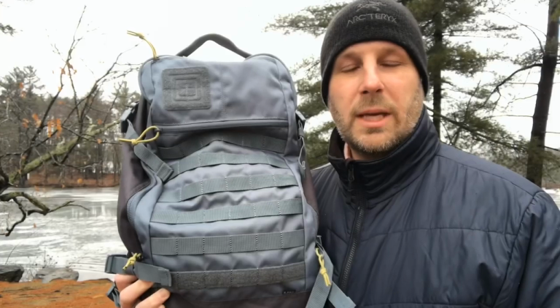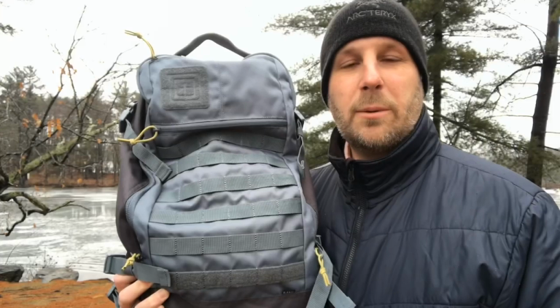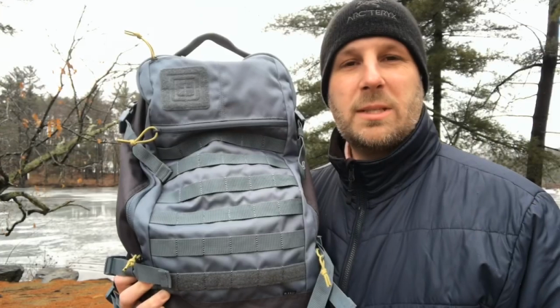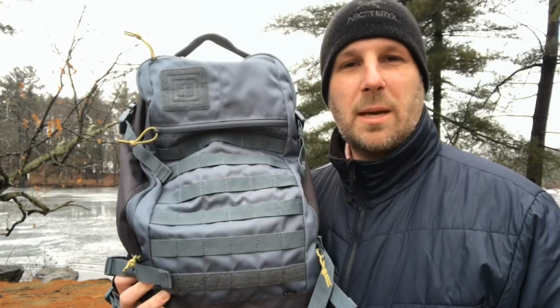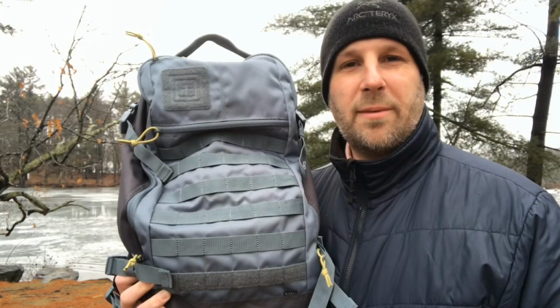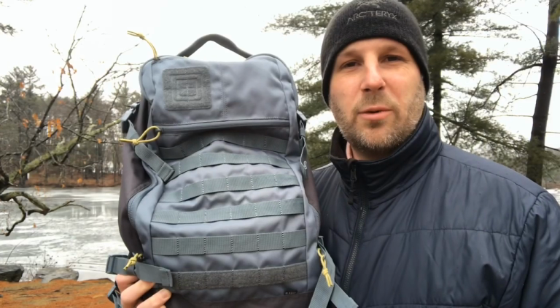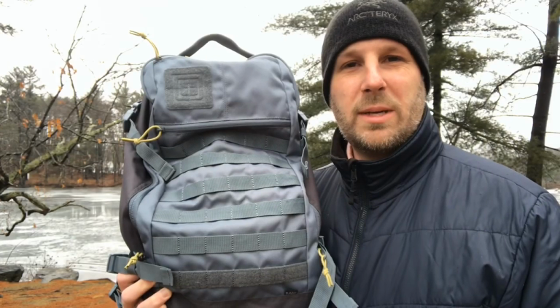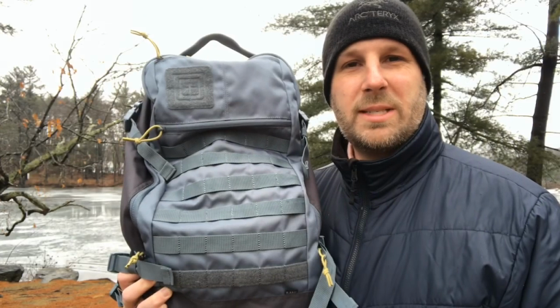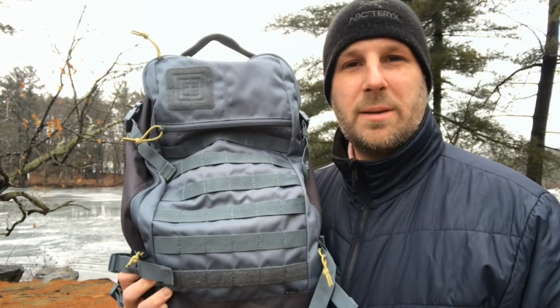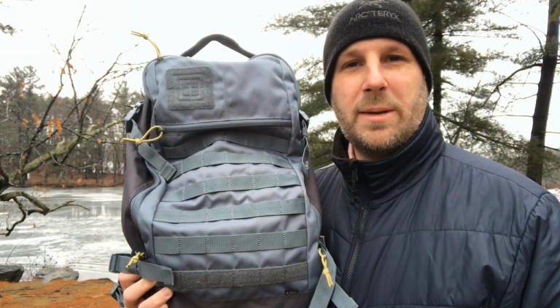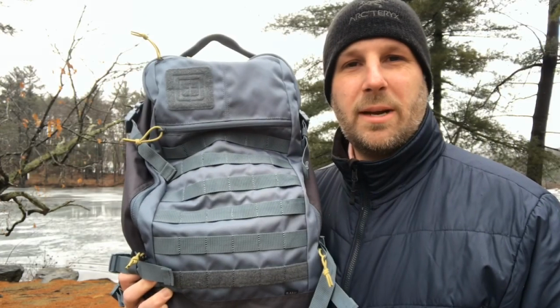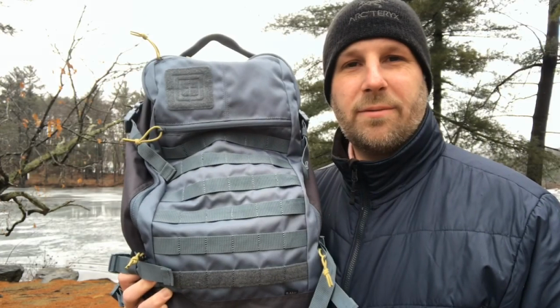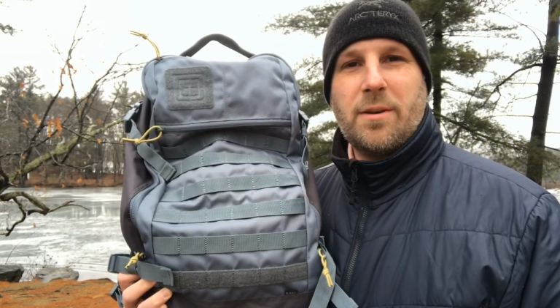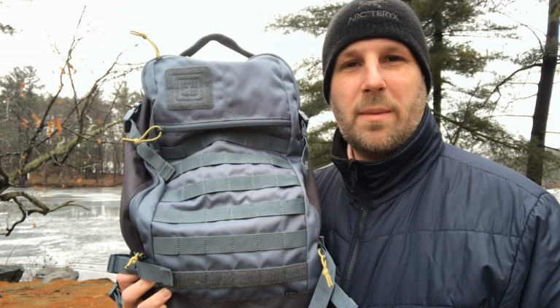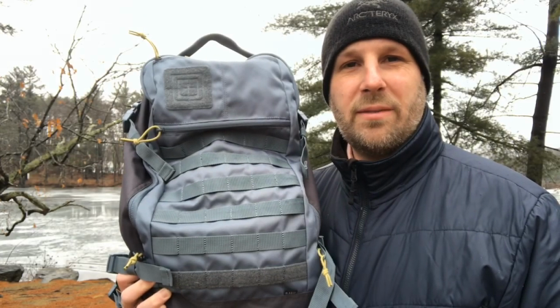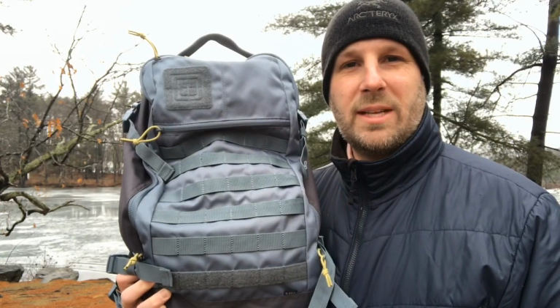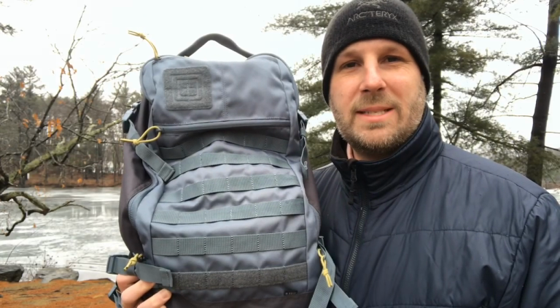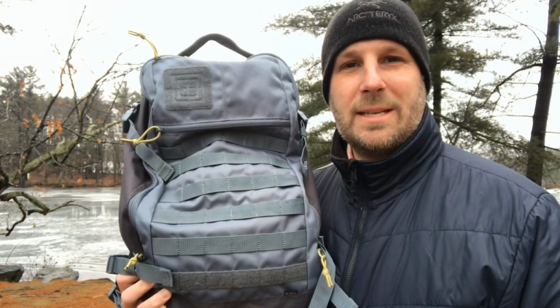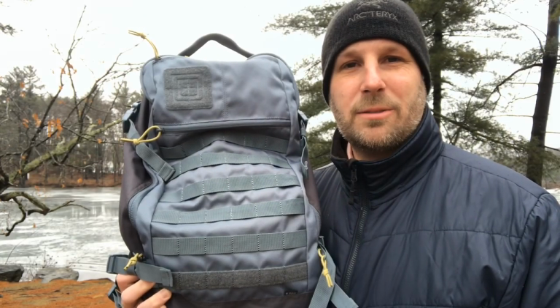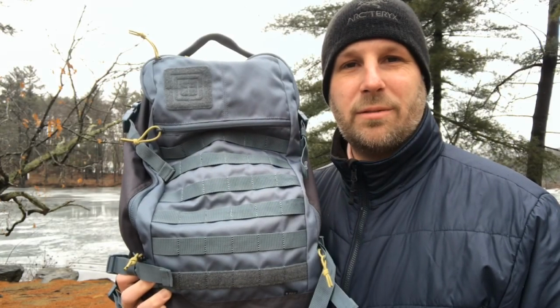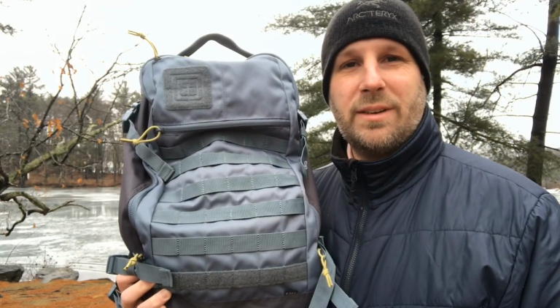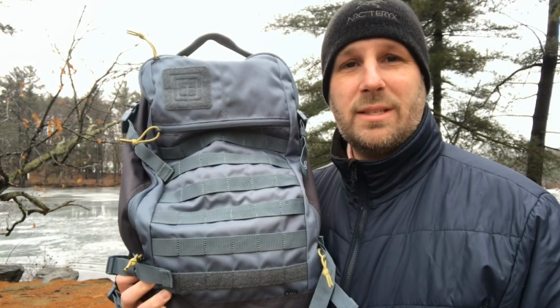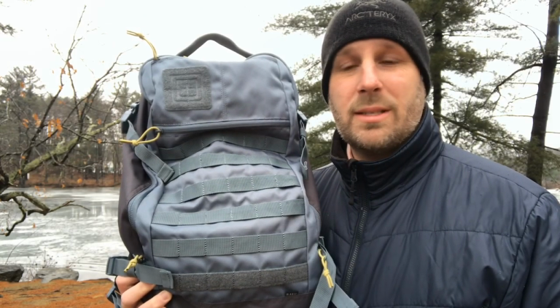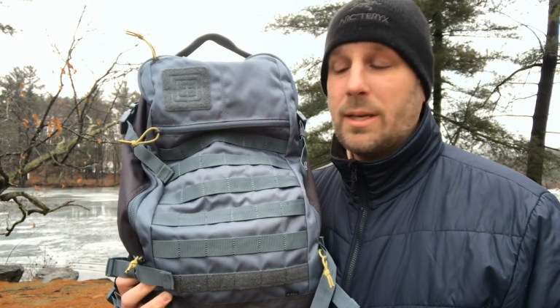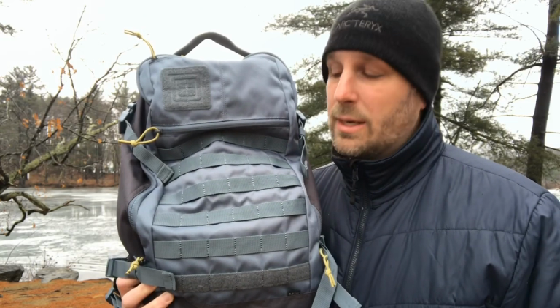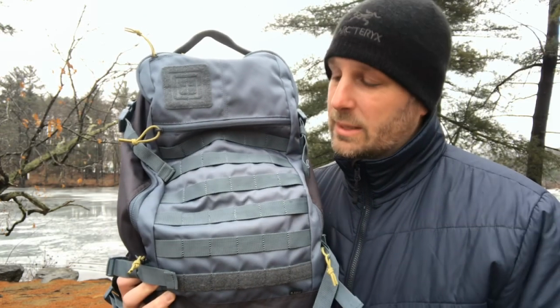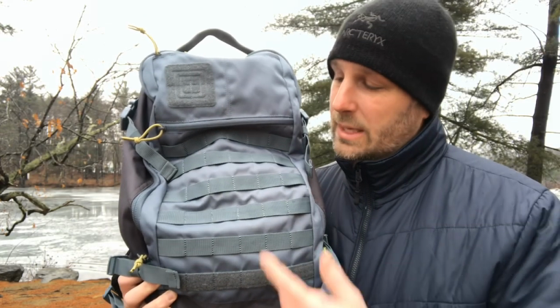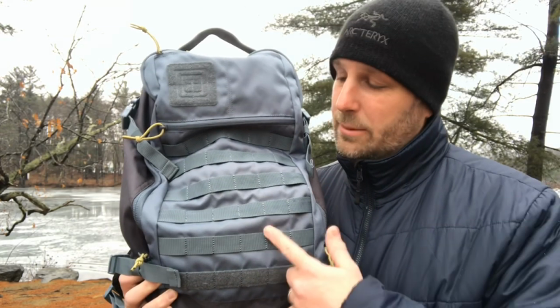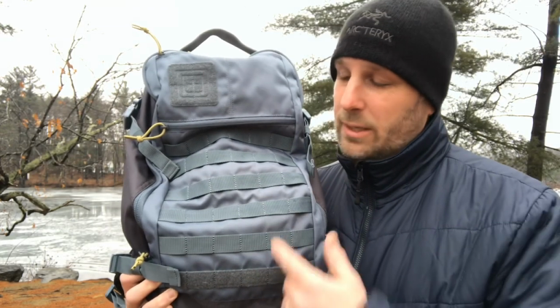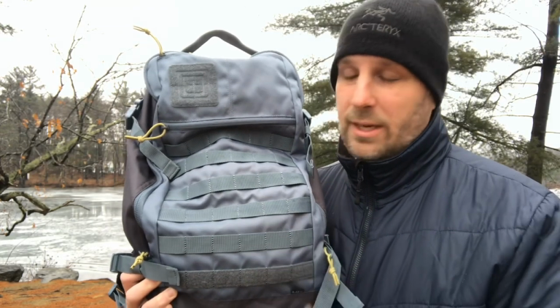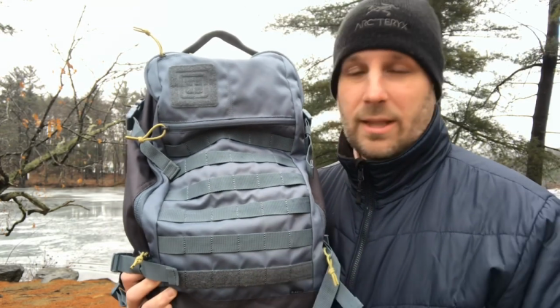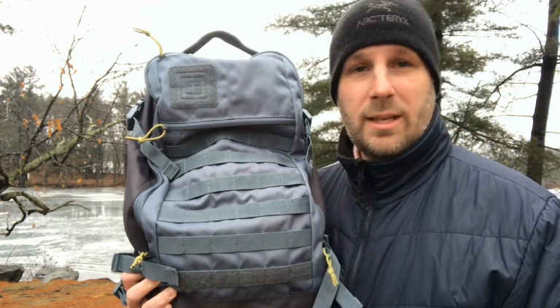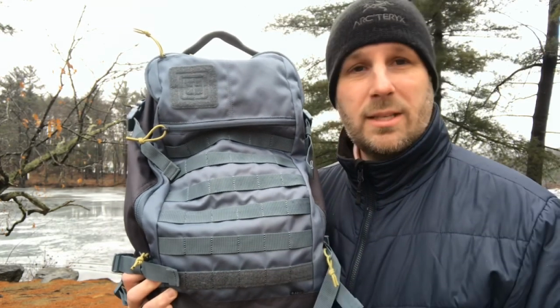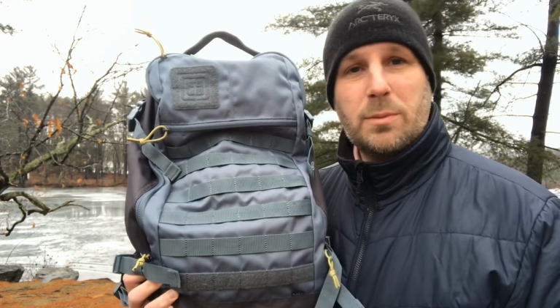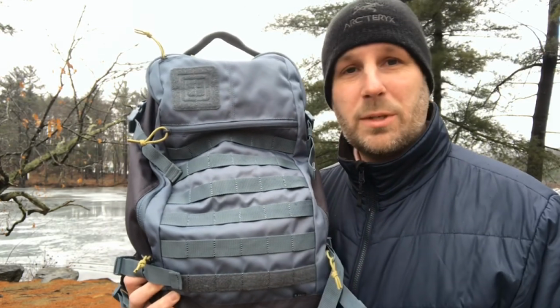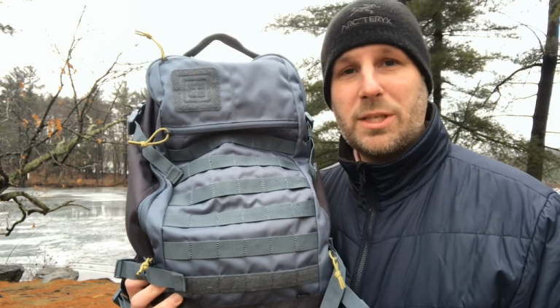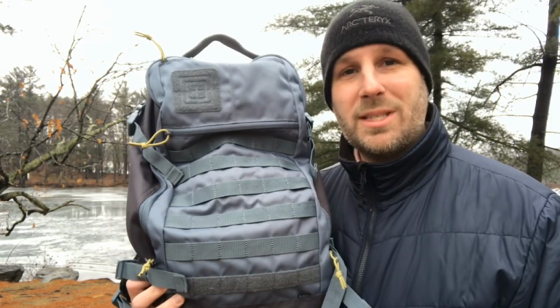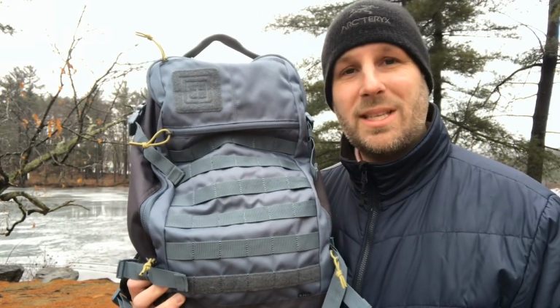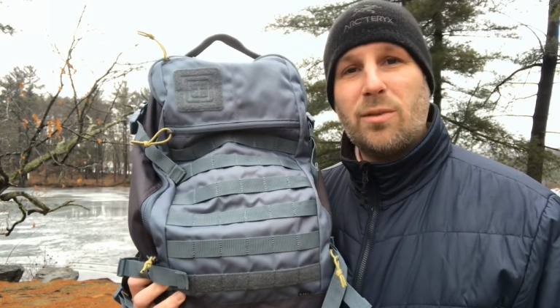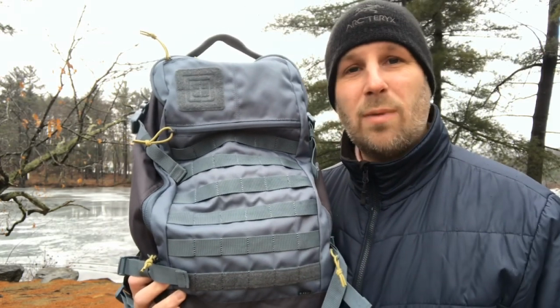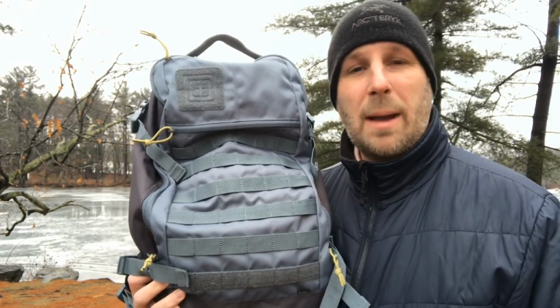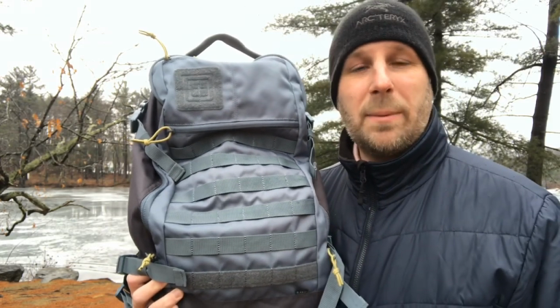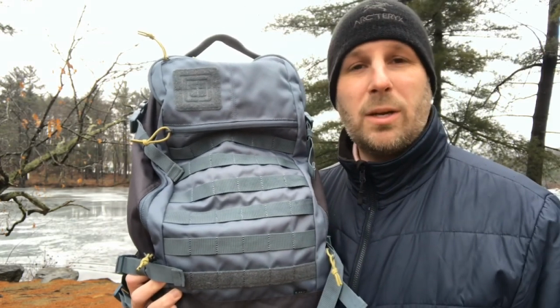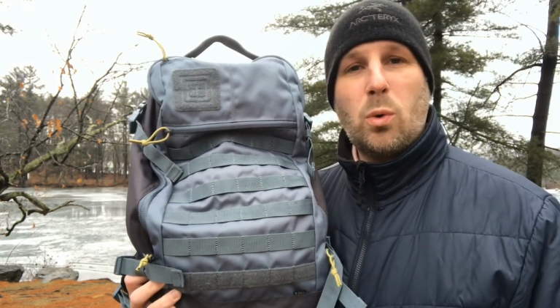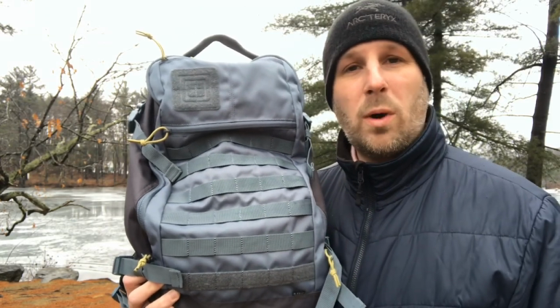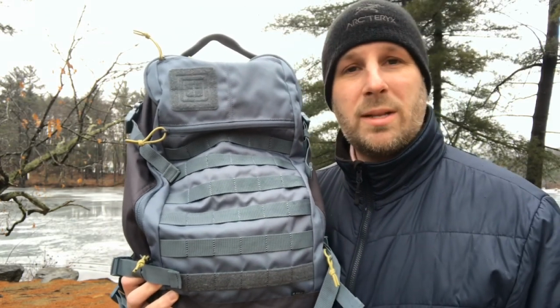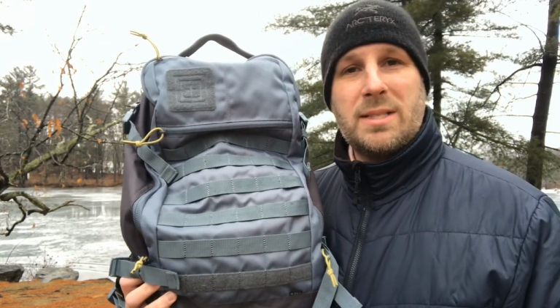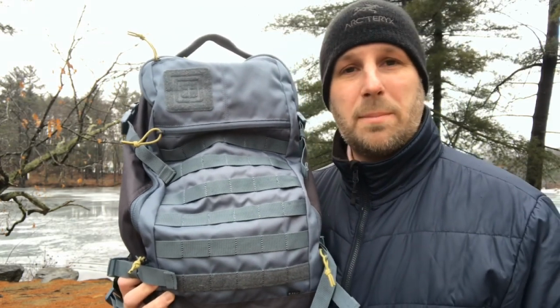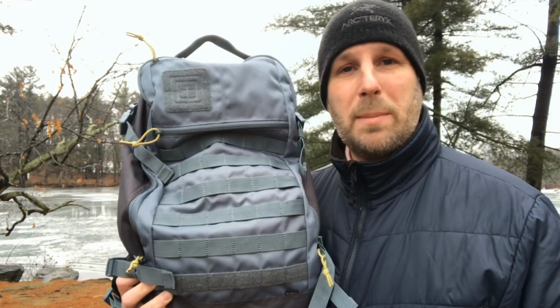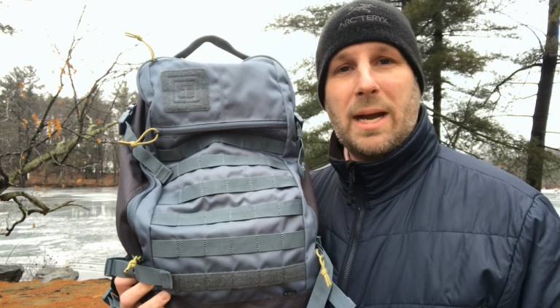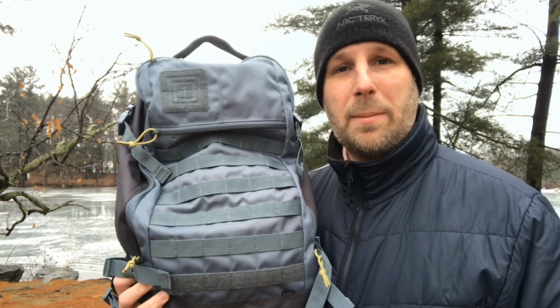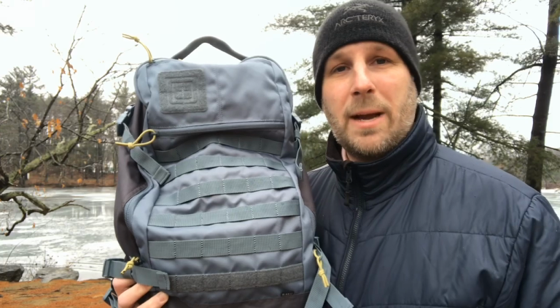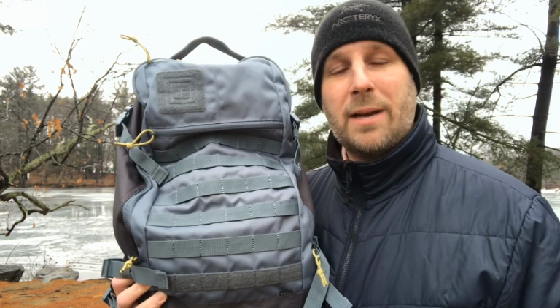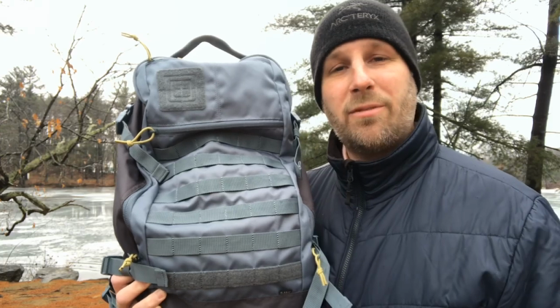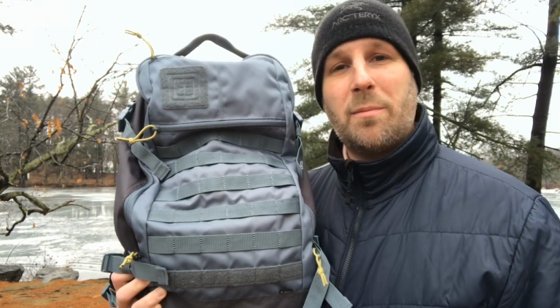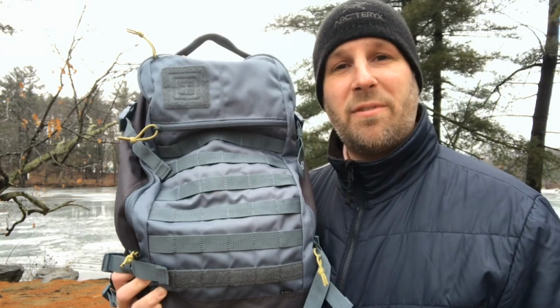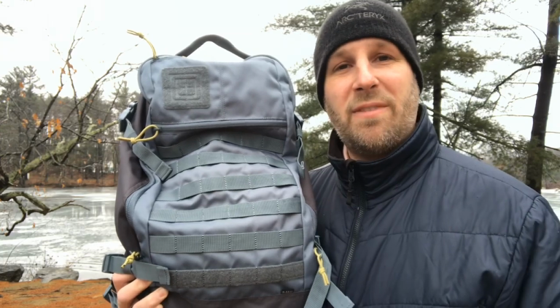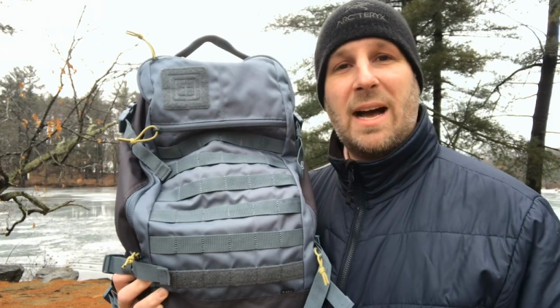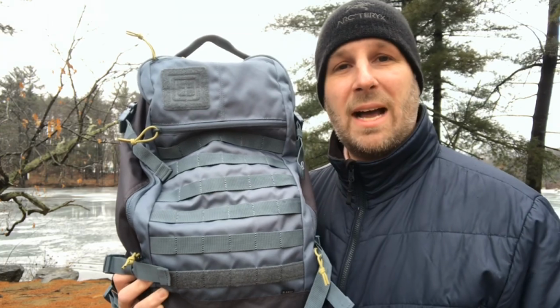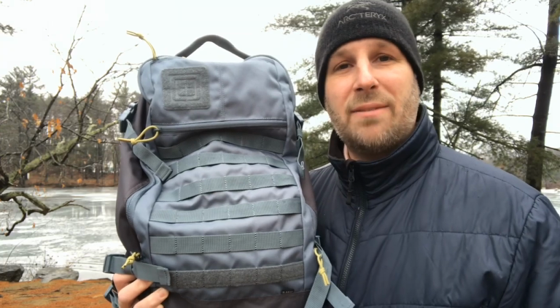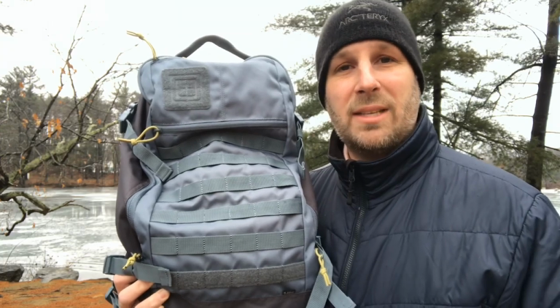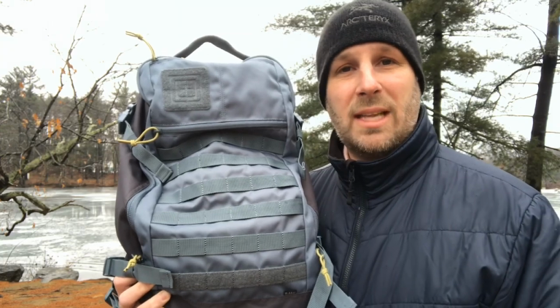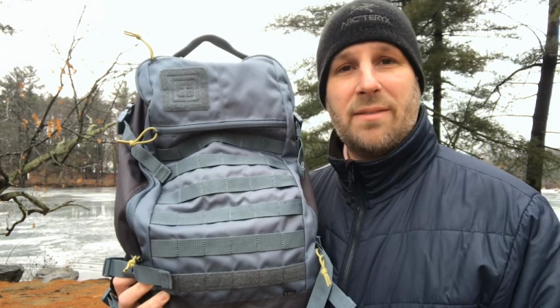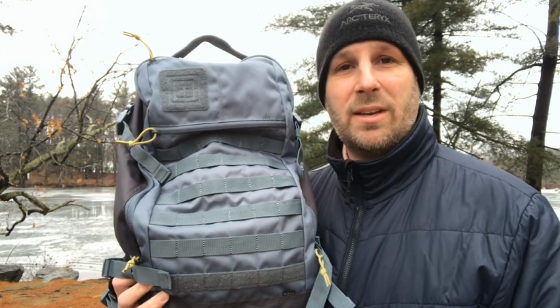Hey, what's up everyone, Tim here from Everyday Tactical Vids. Today we're looking at the Rapid Quad Zip Backpack from 5.11.